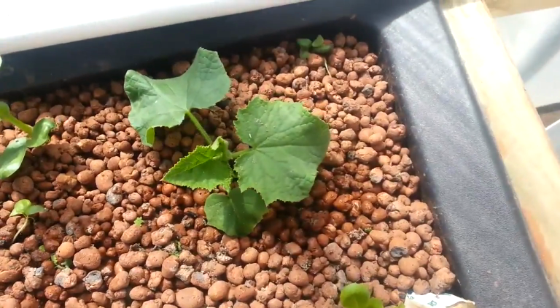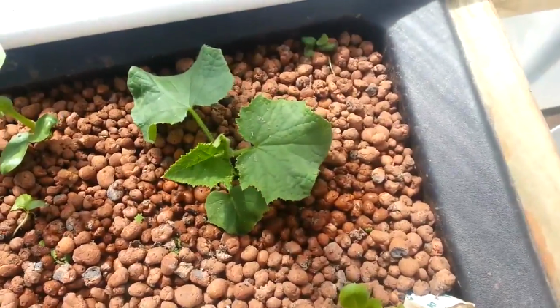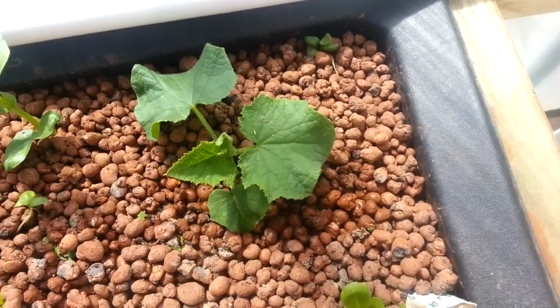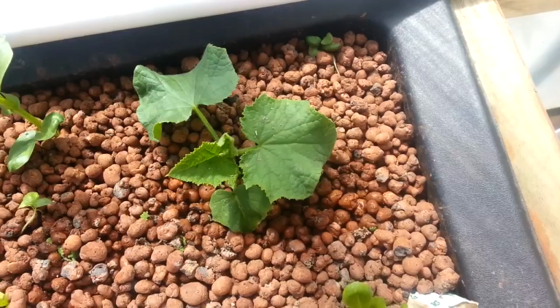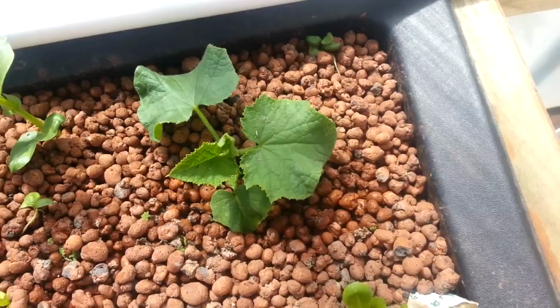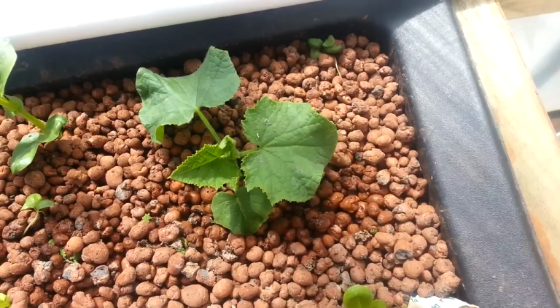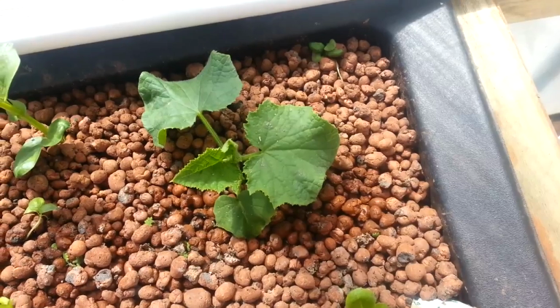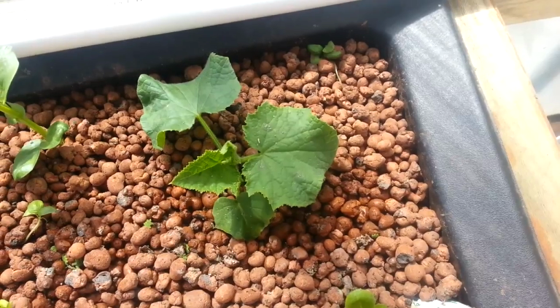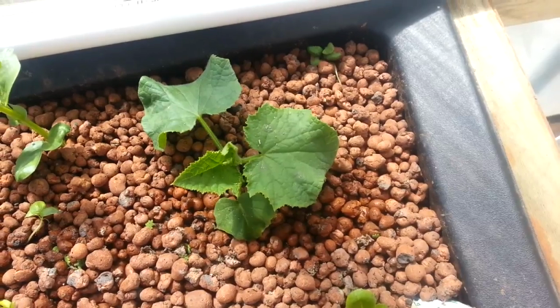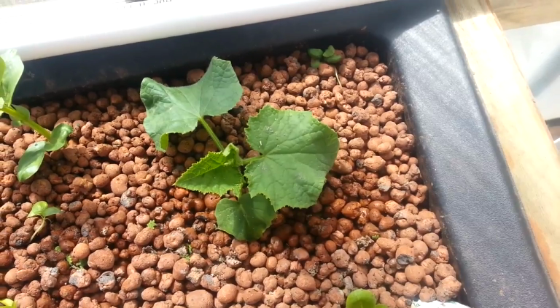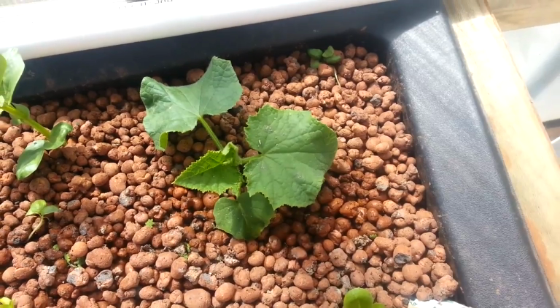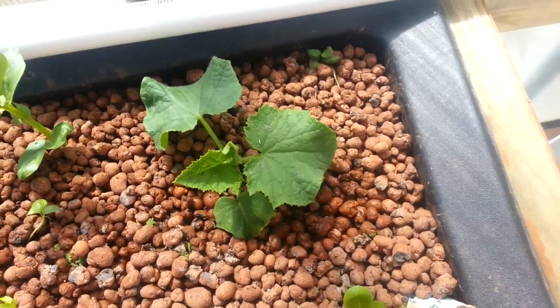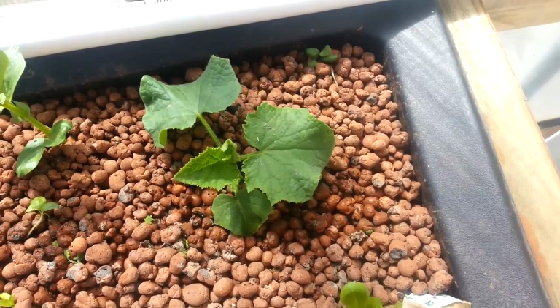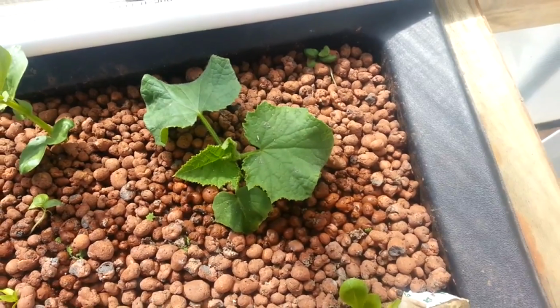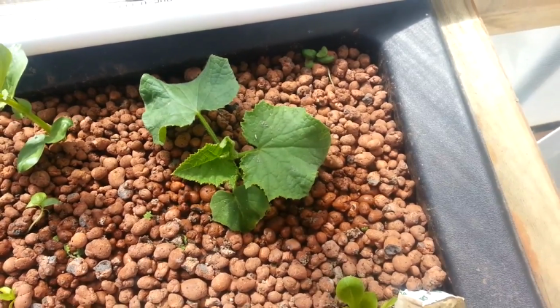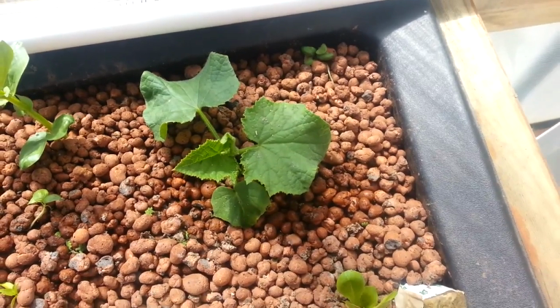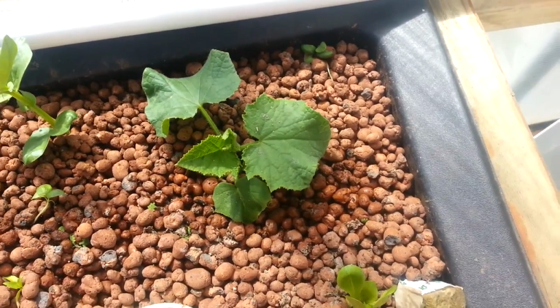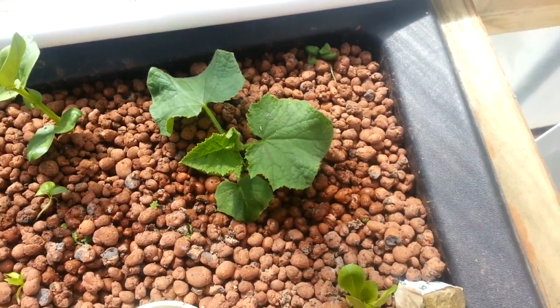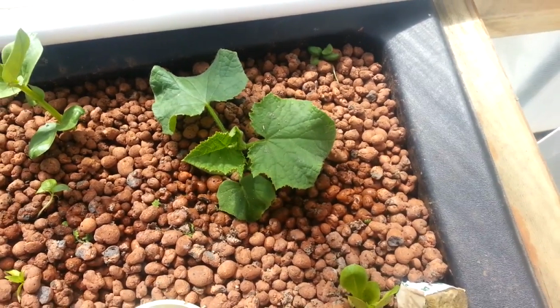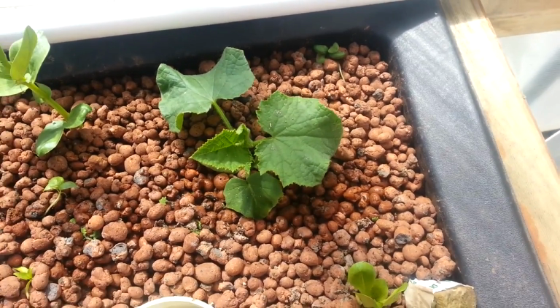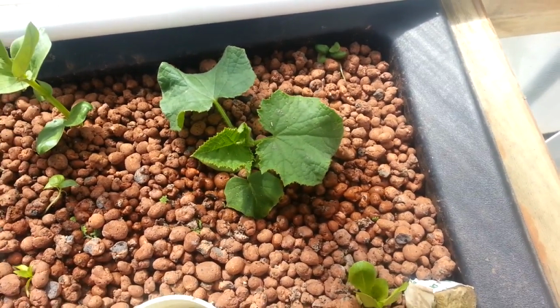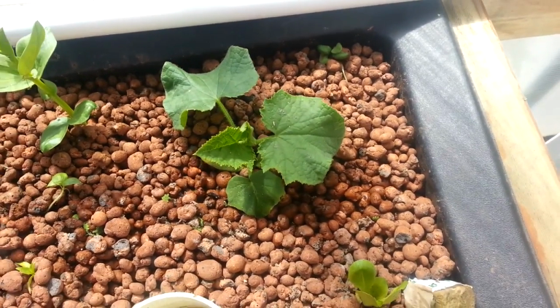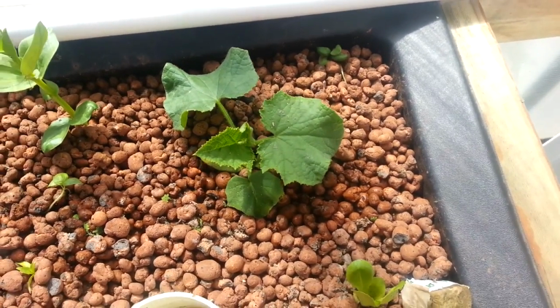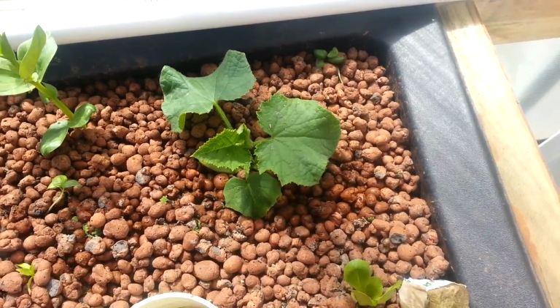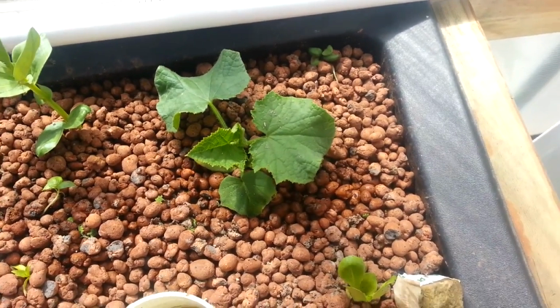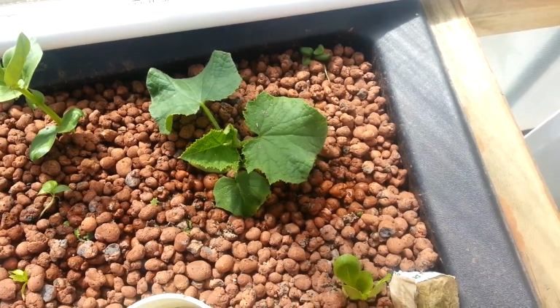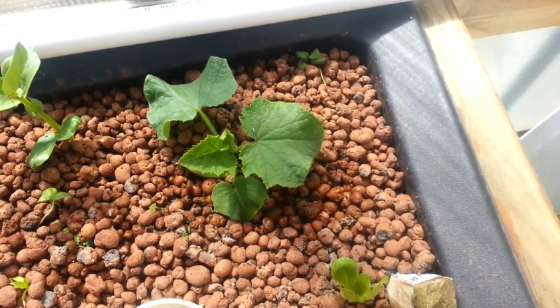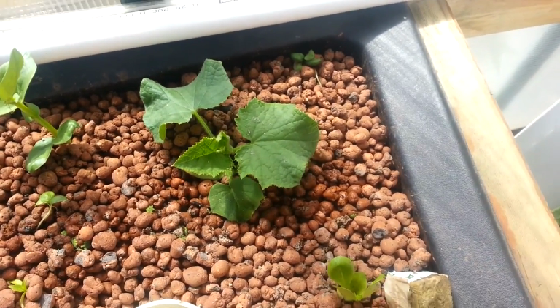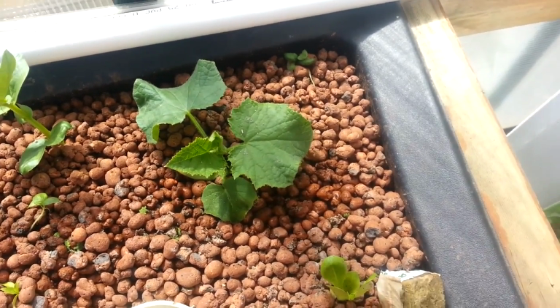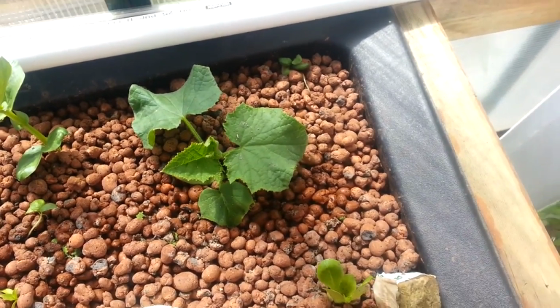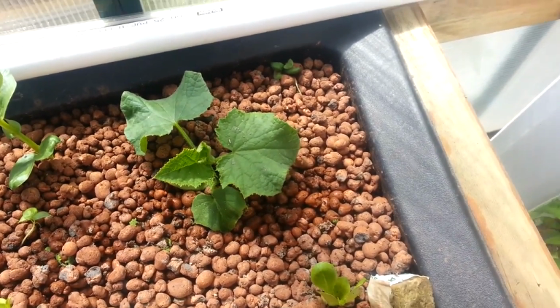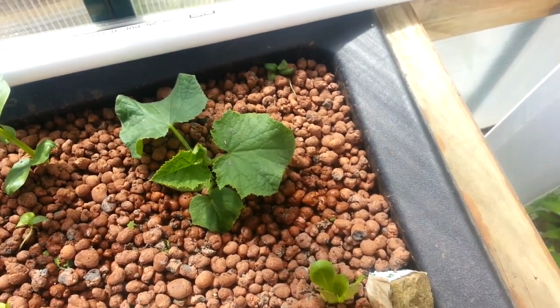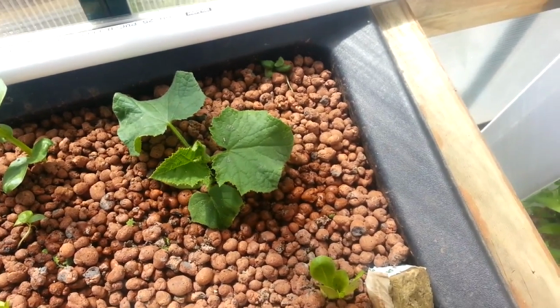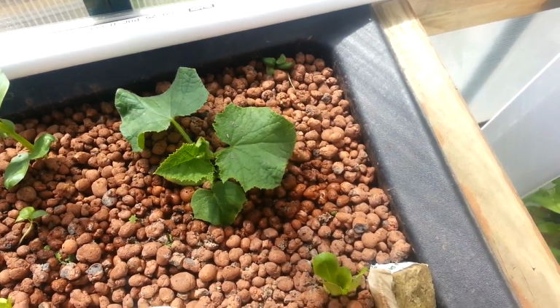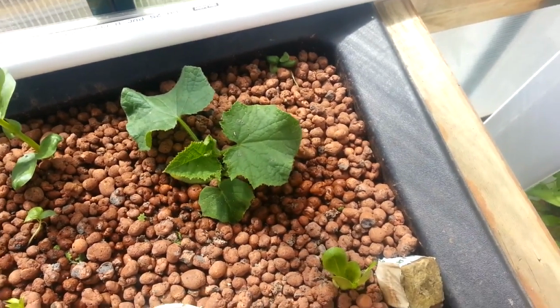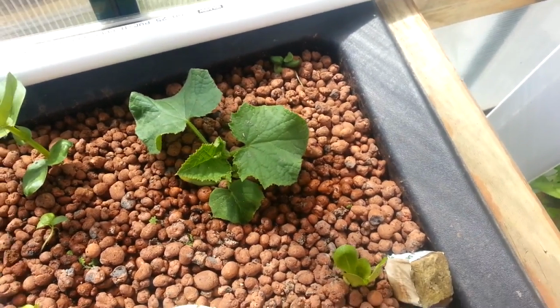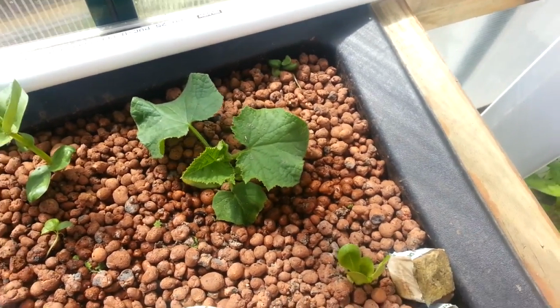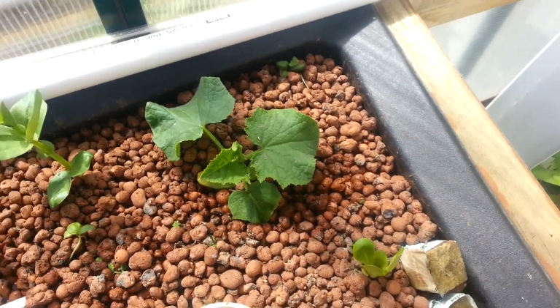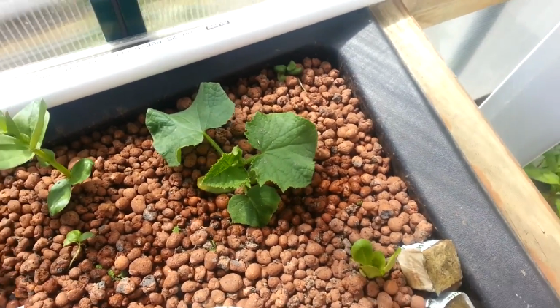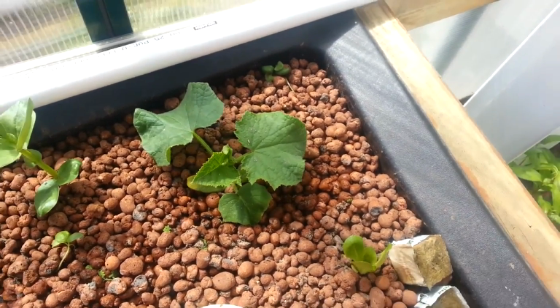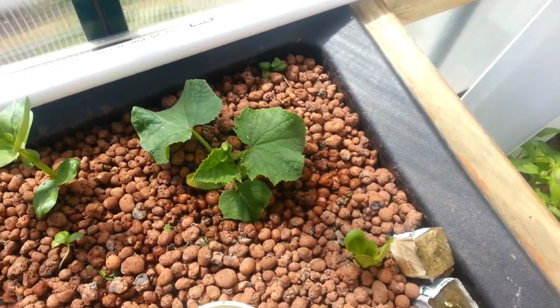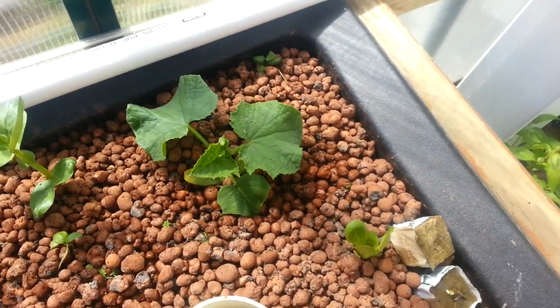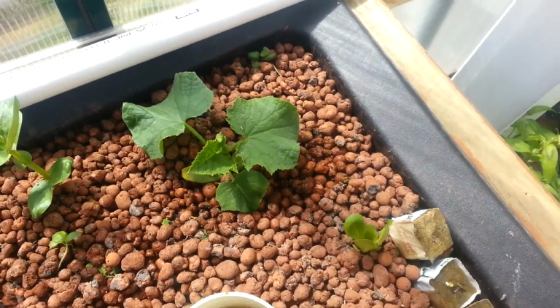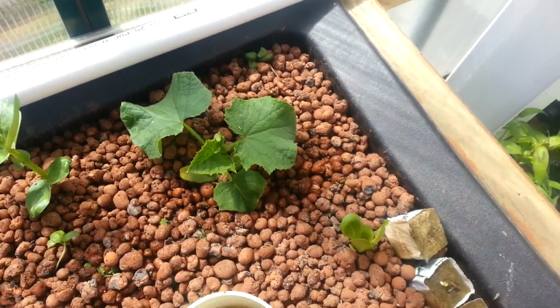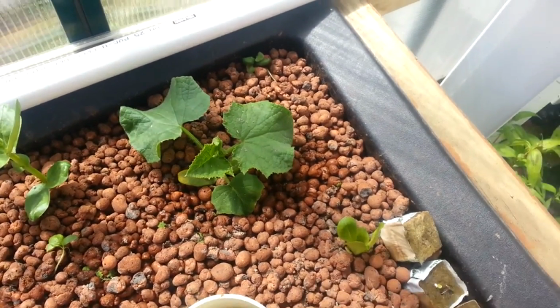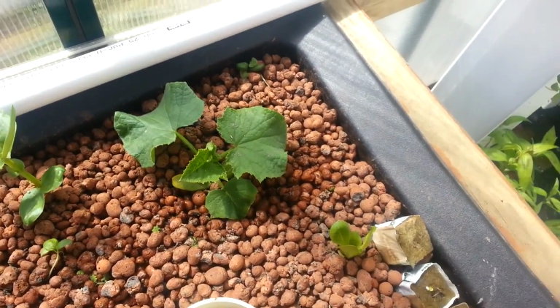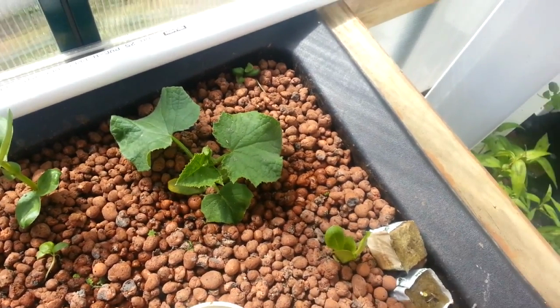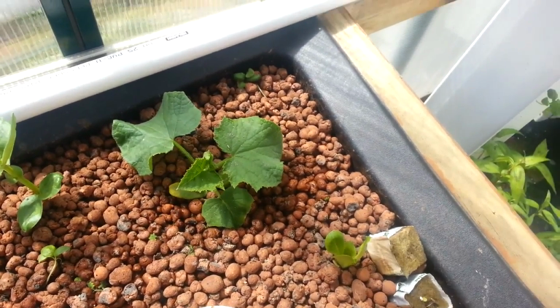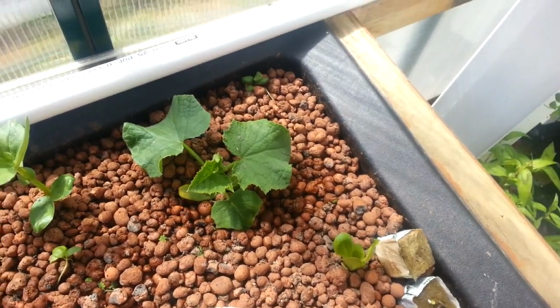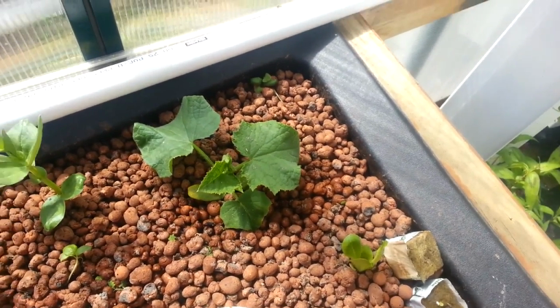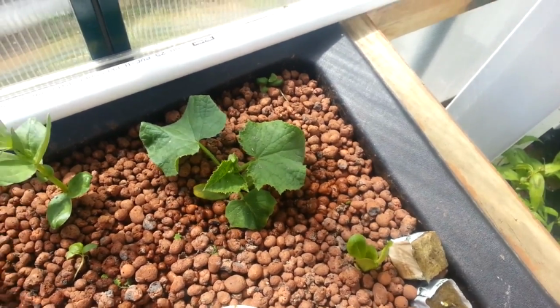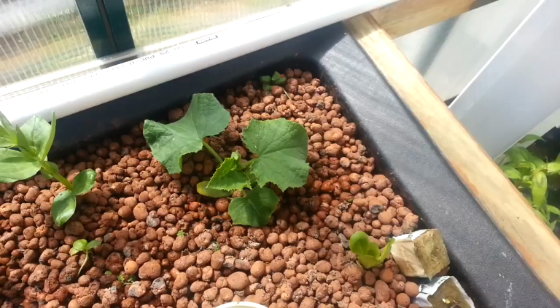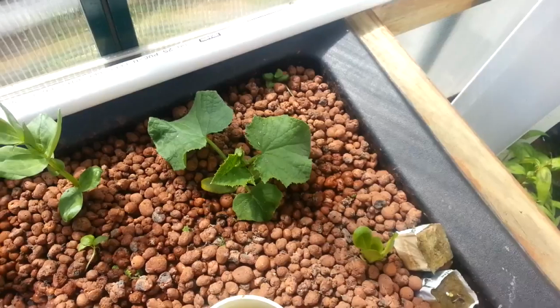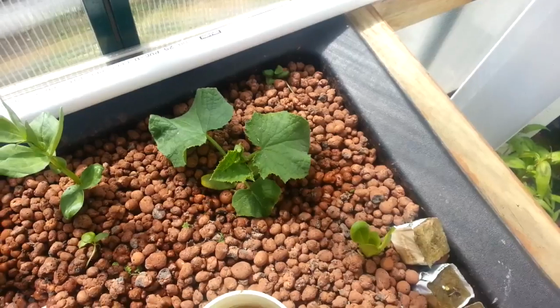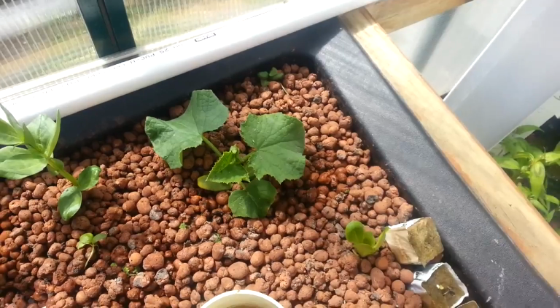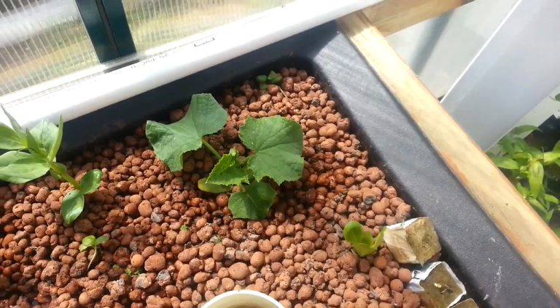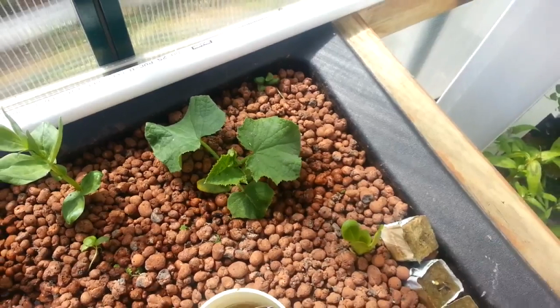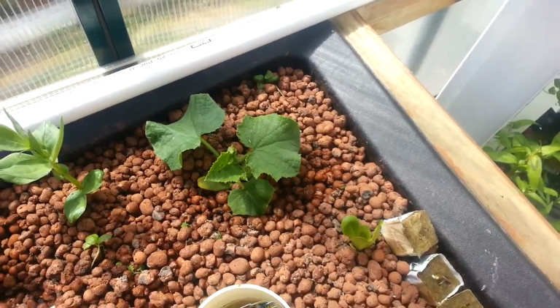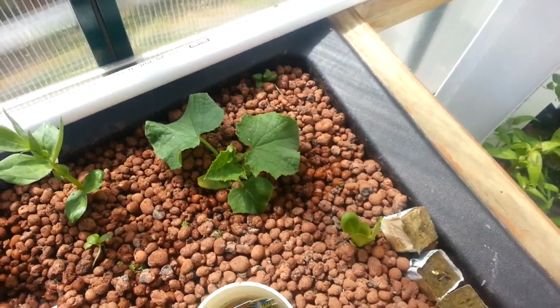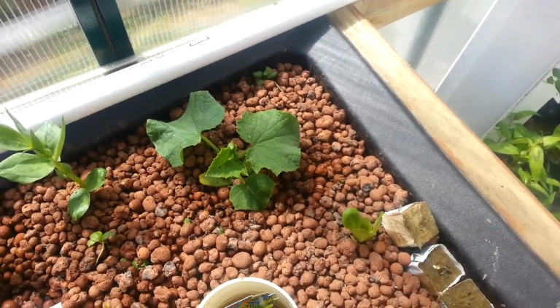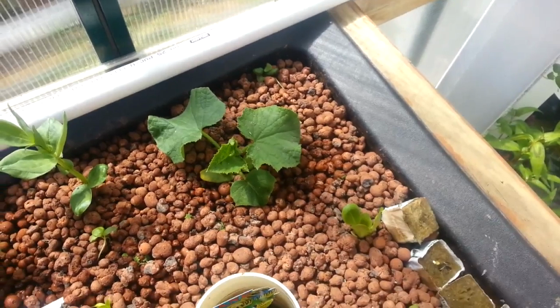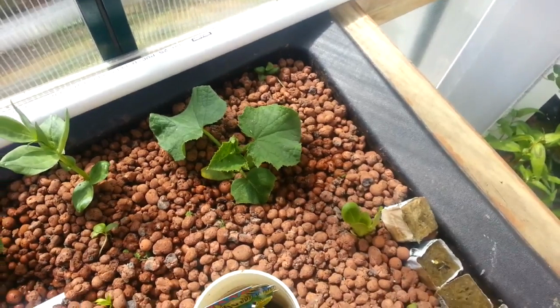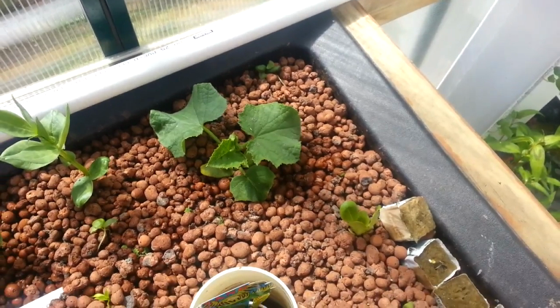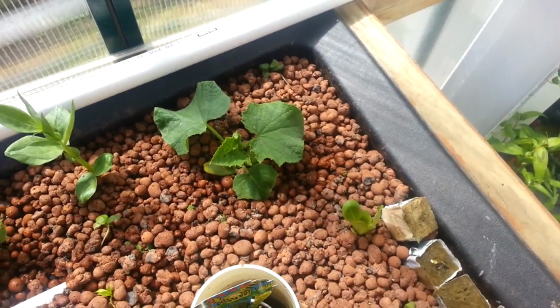And a Lebanese cucumber. They love water, so I thought I'd give them a try in the system.